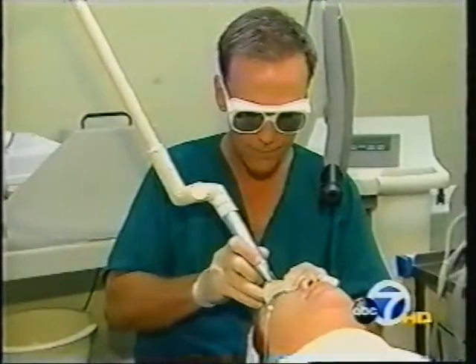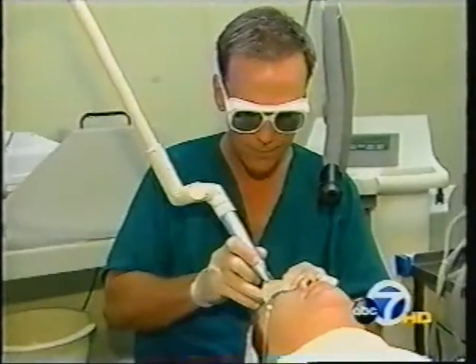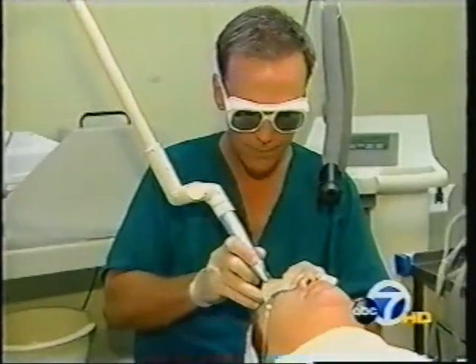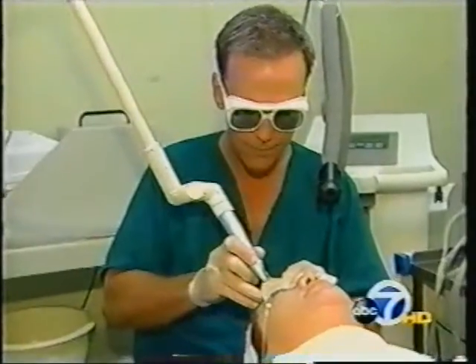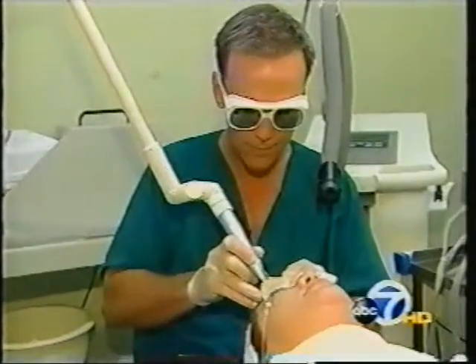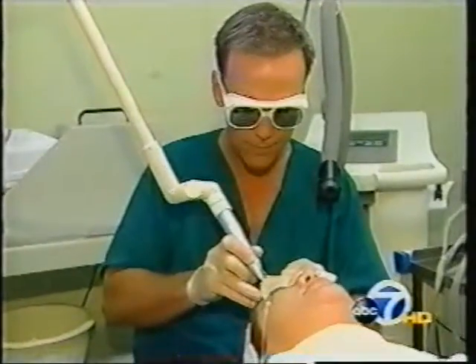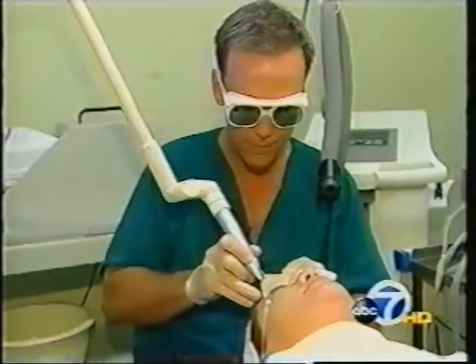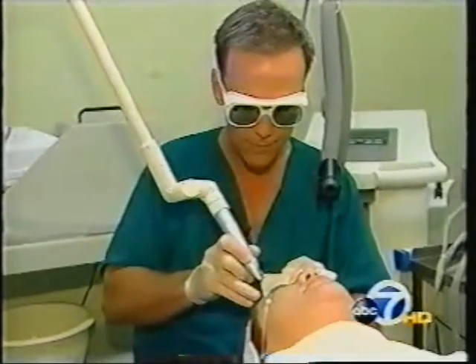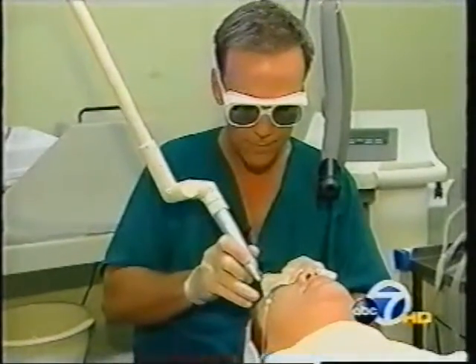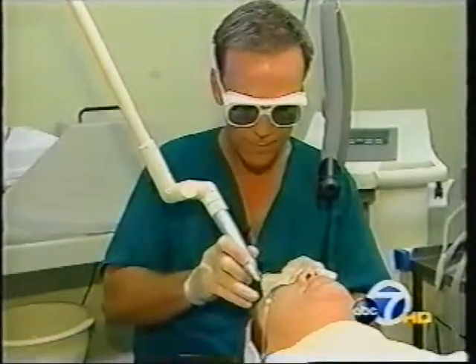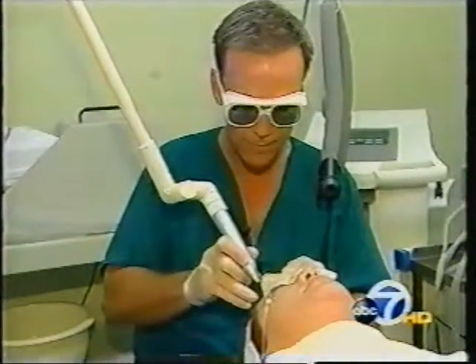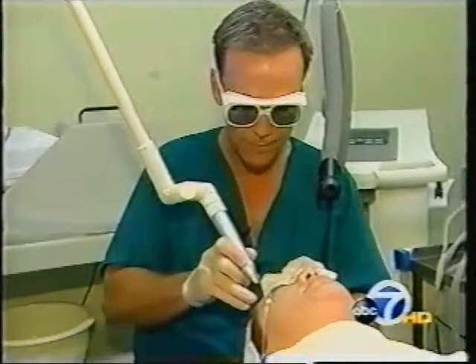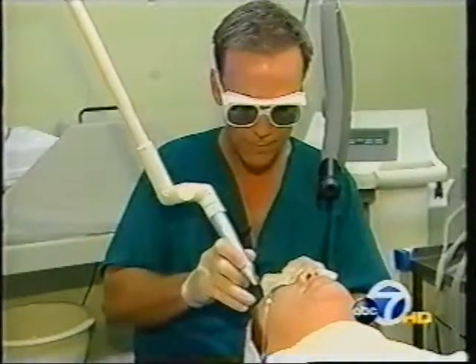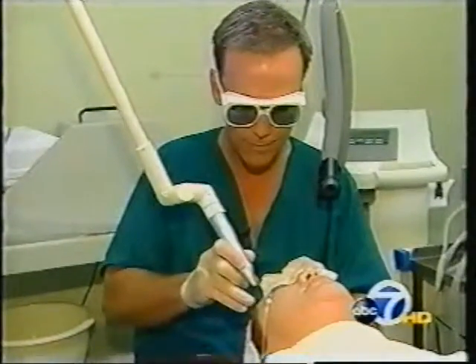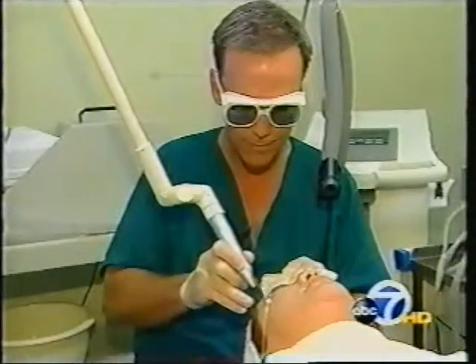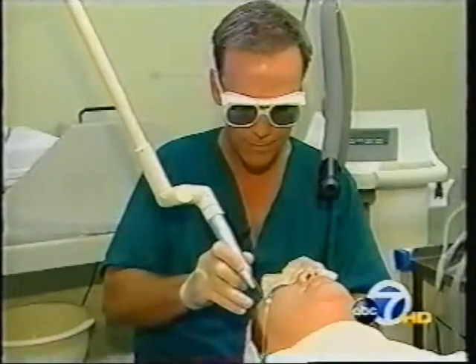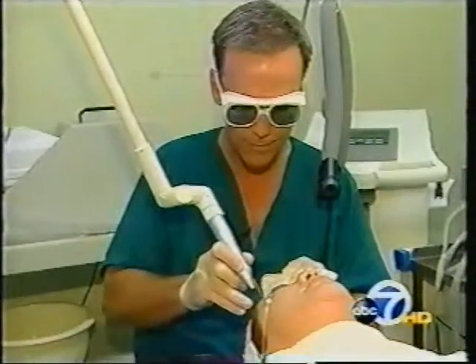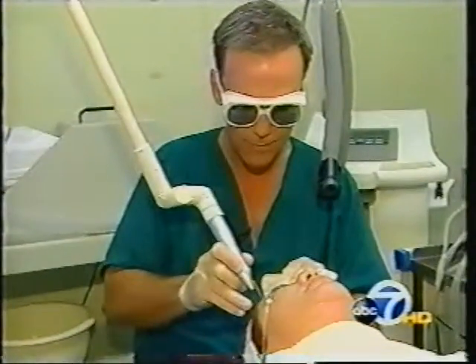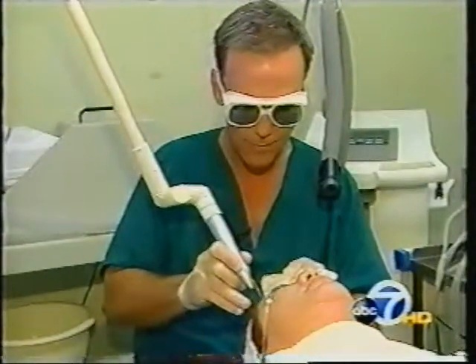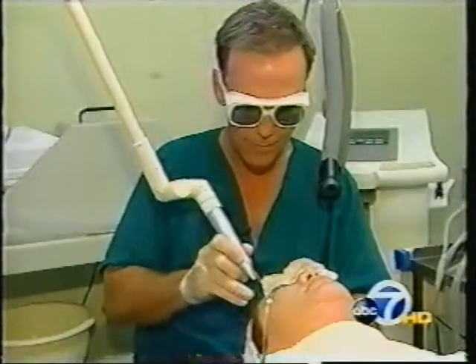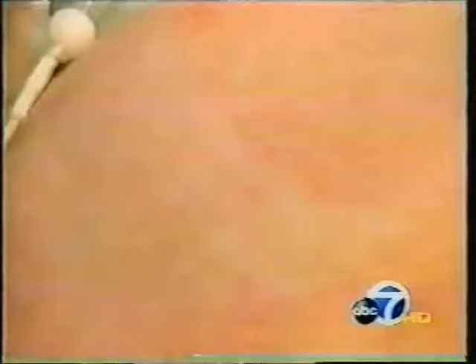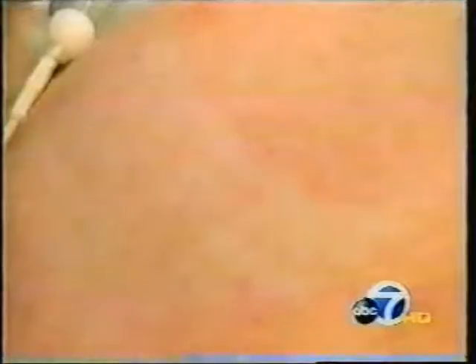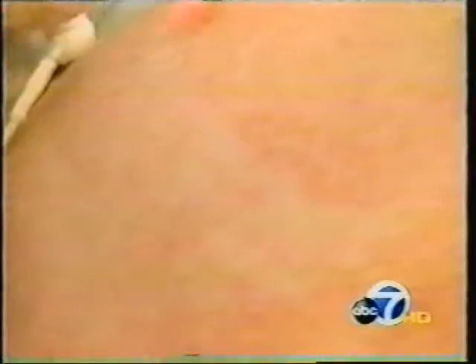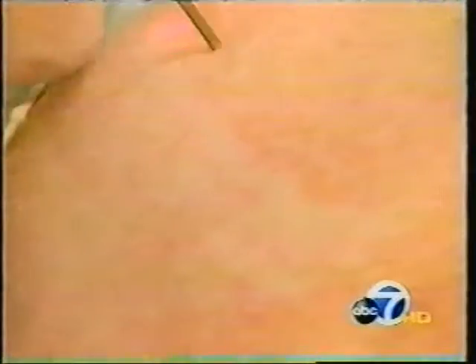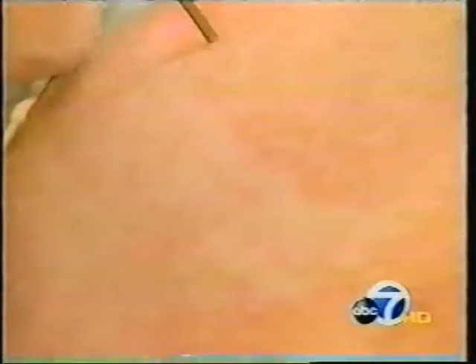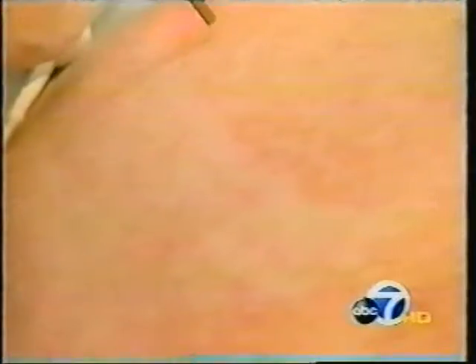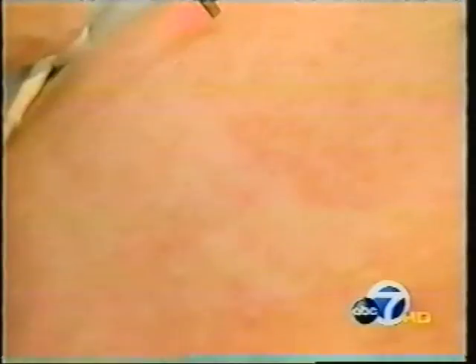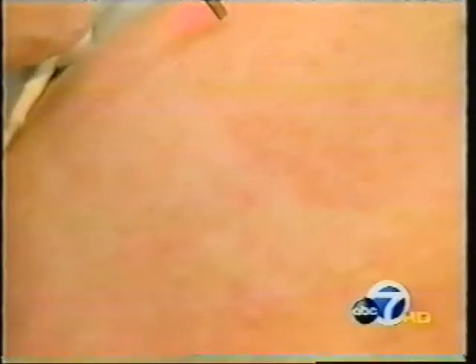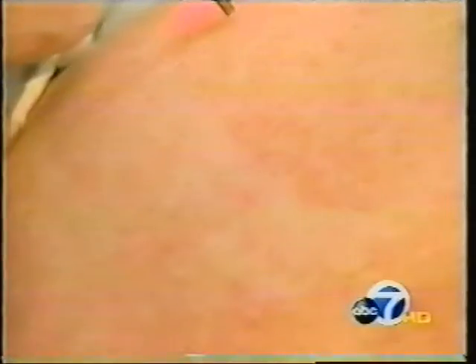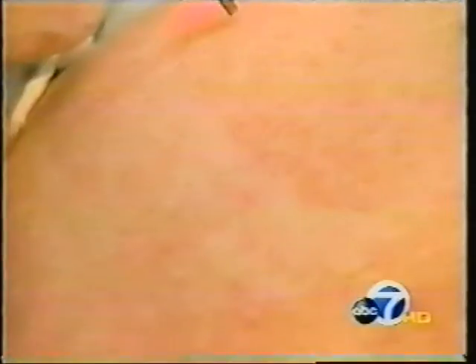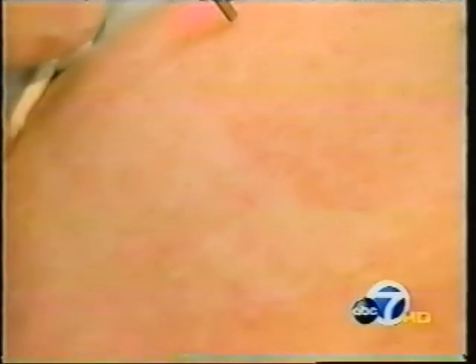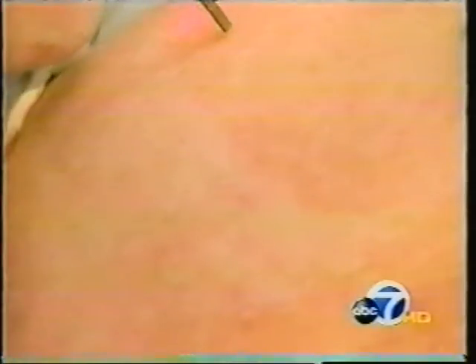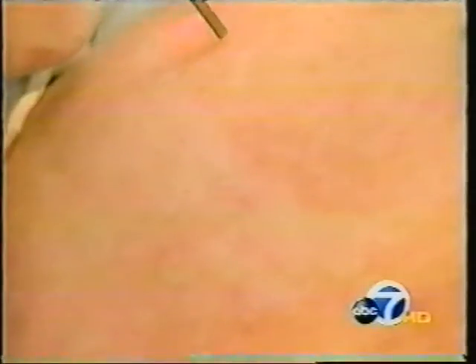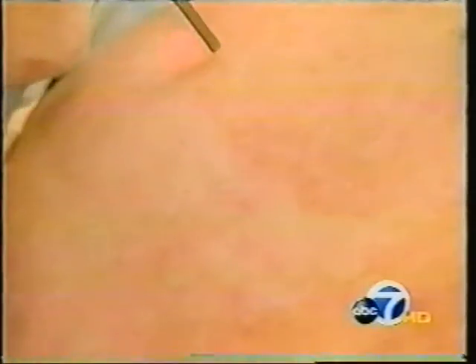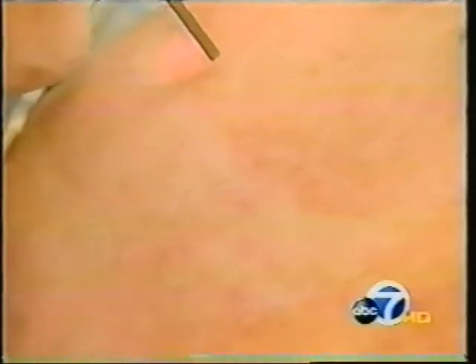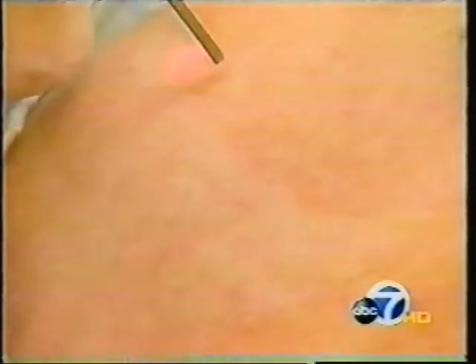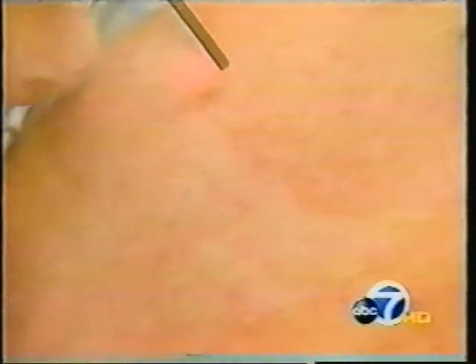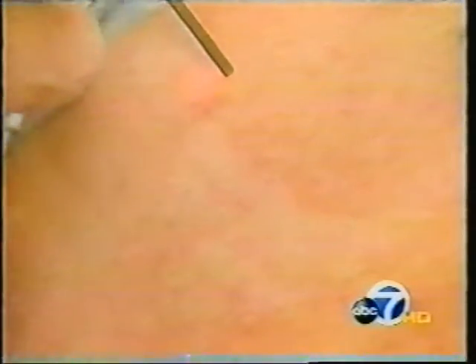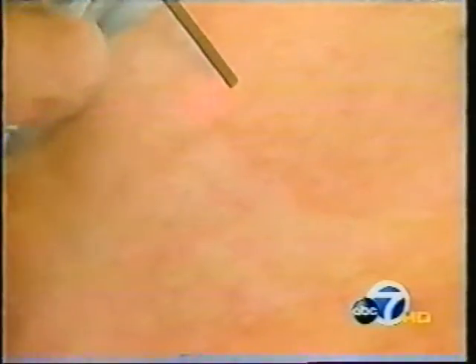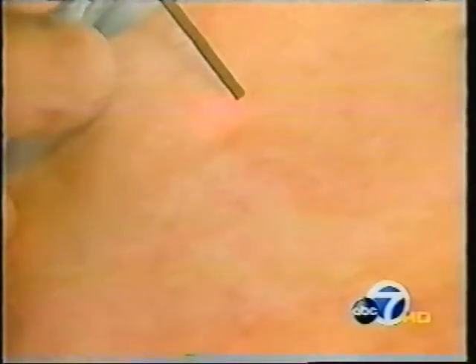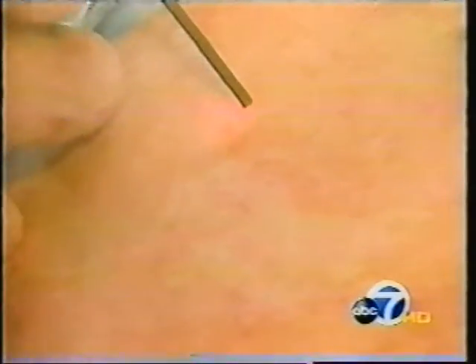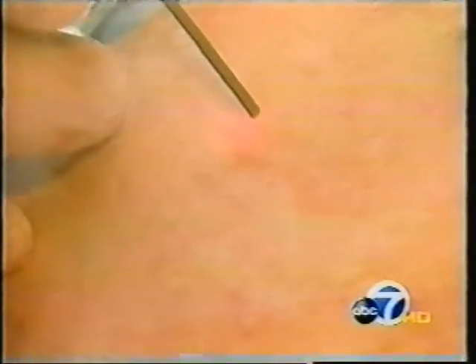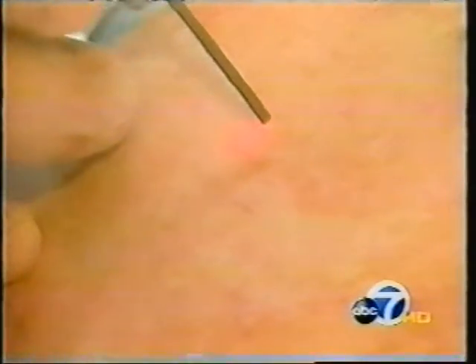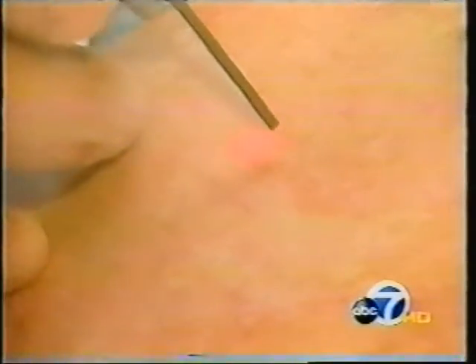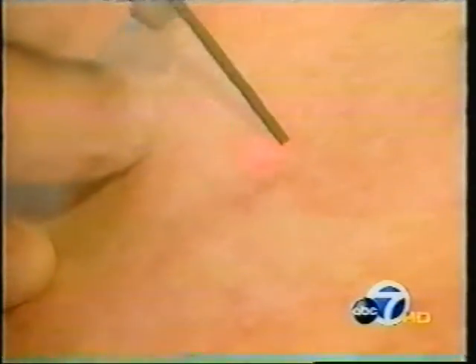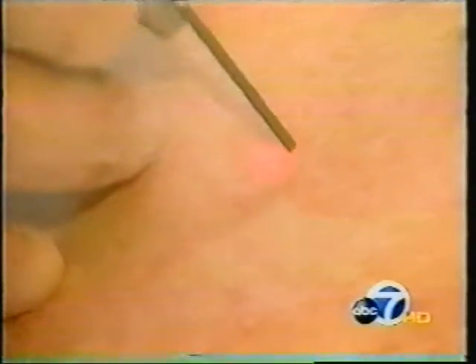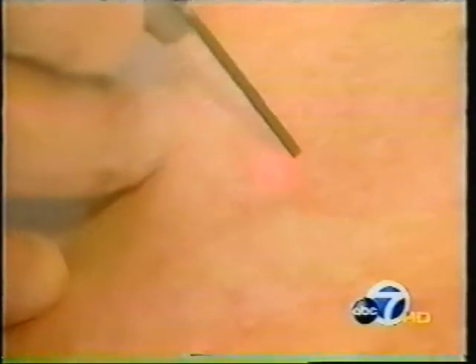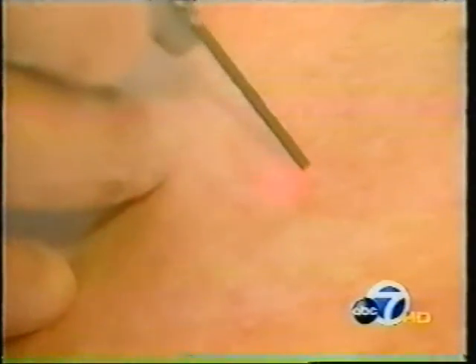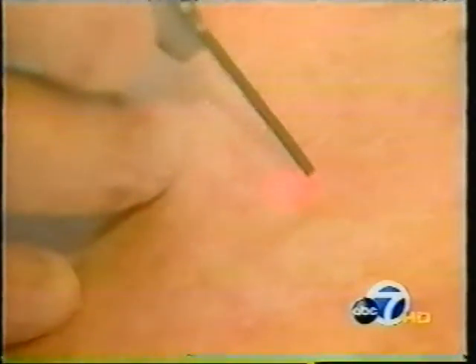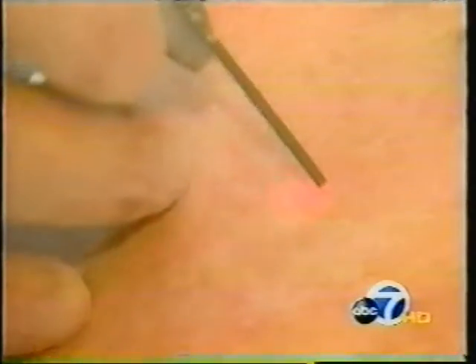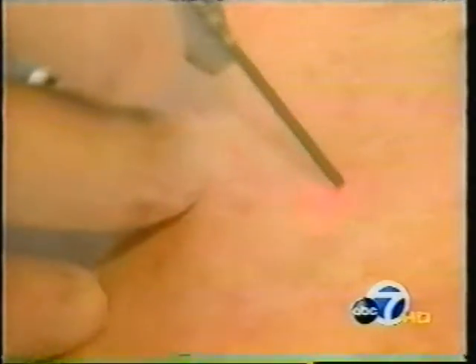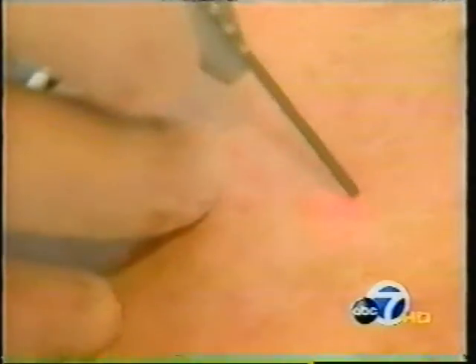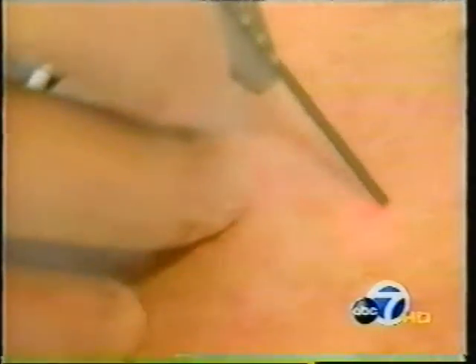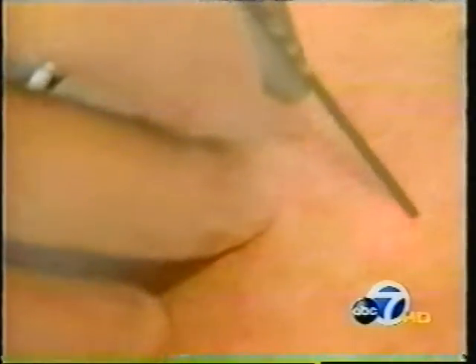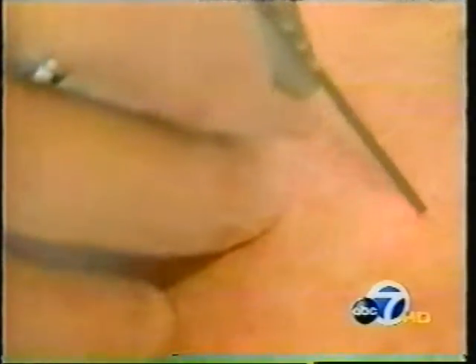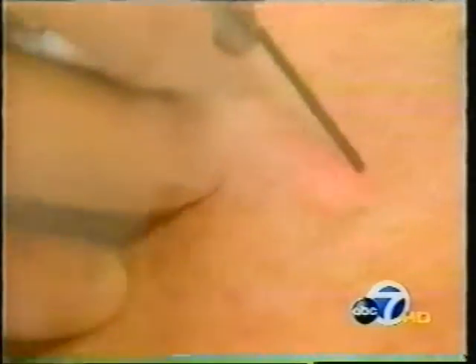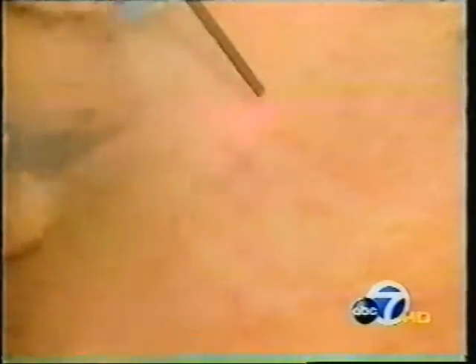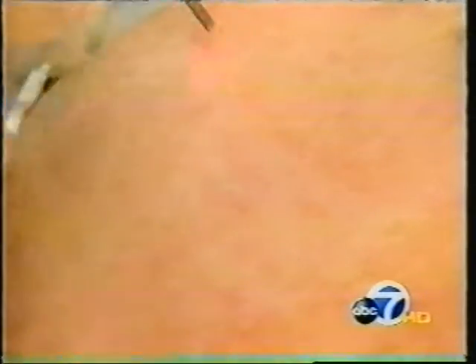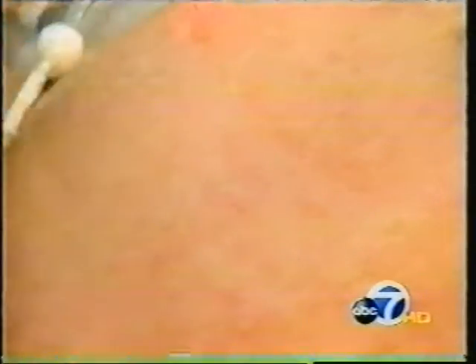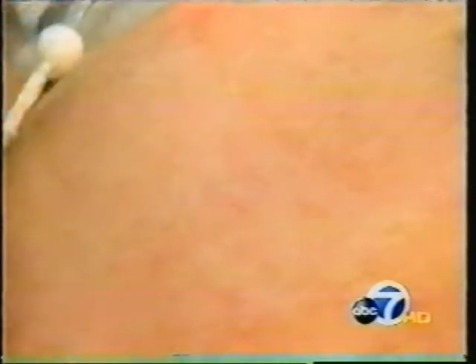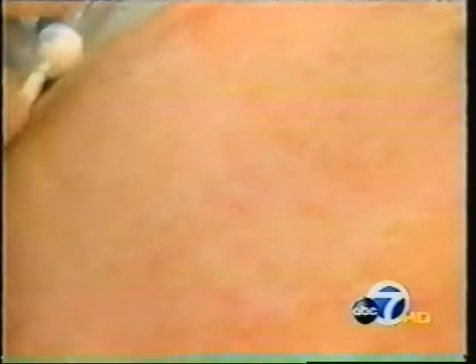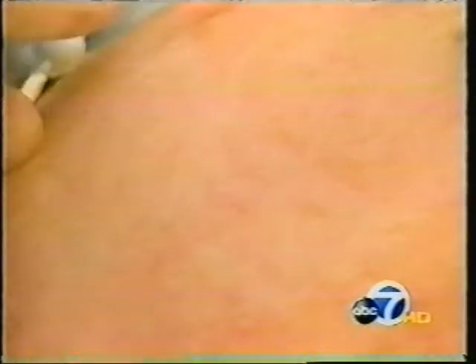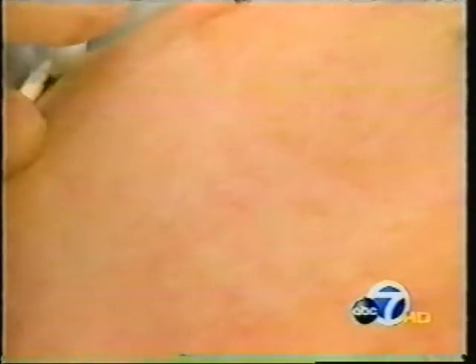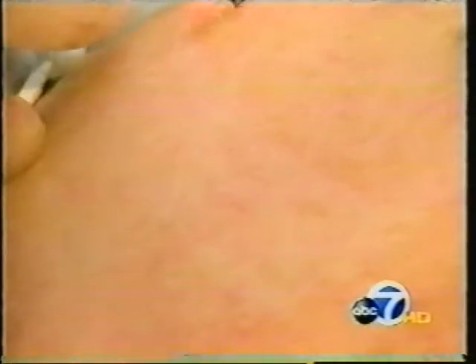Next, Dr. McGrath uses an erbium laser. Row by row, the laser's heat resurfaces the skin, removing blemishes and discolorations.